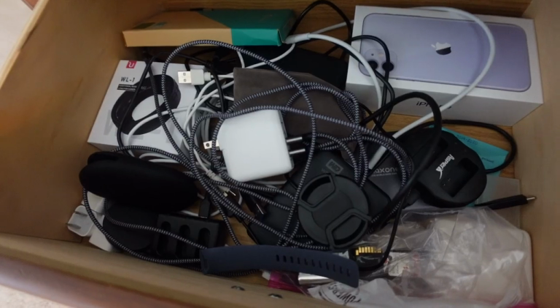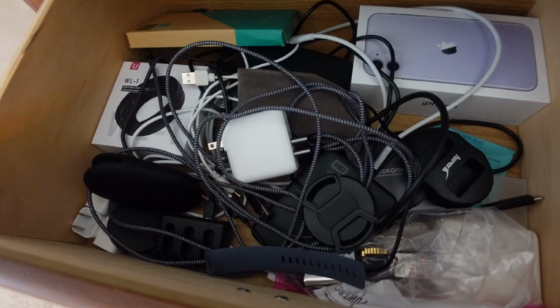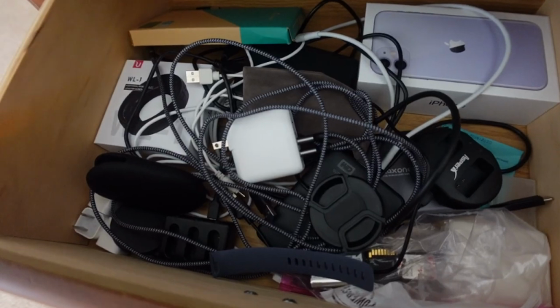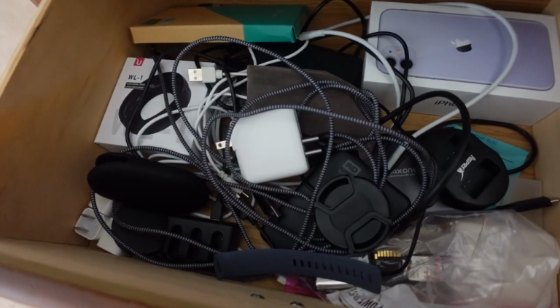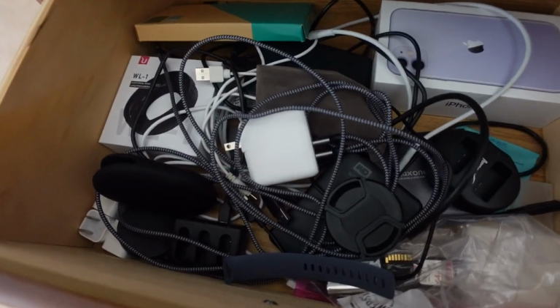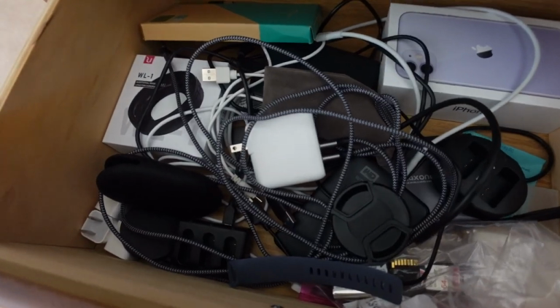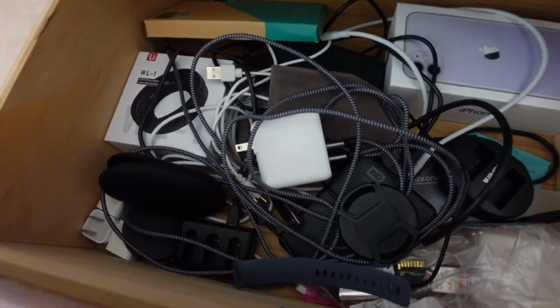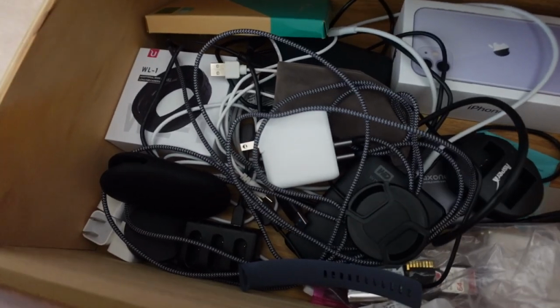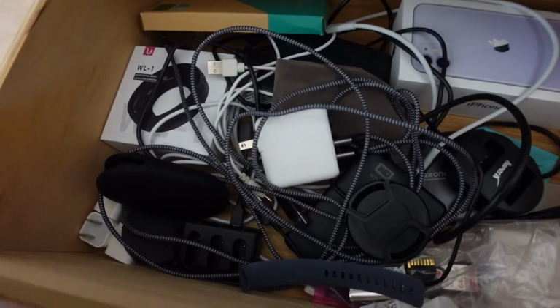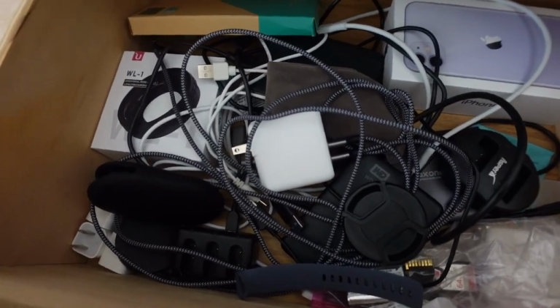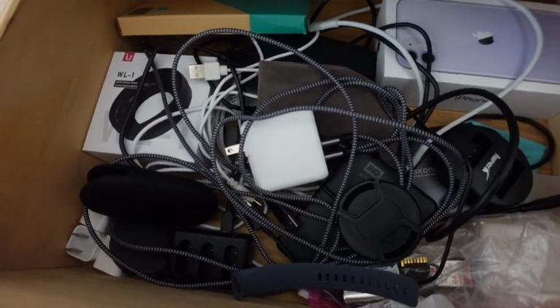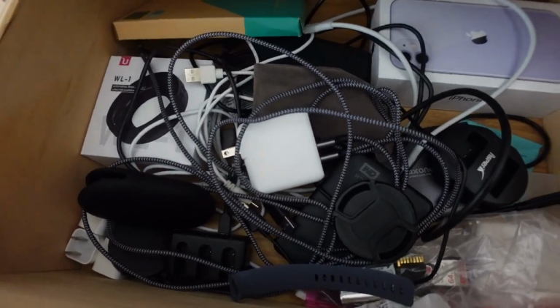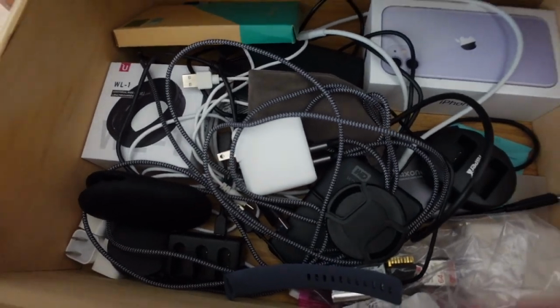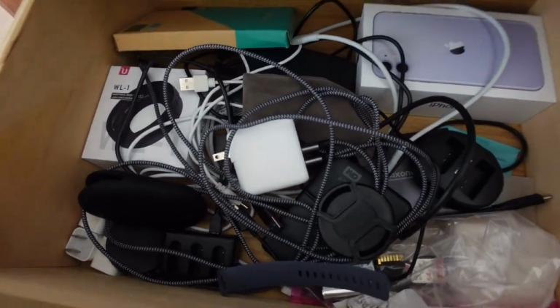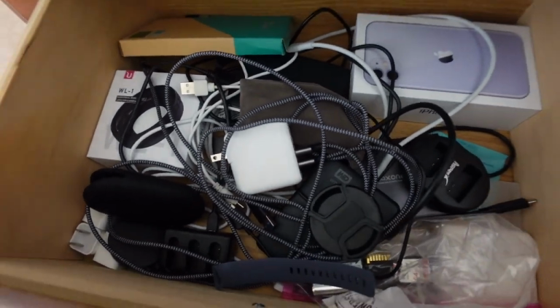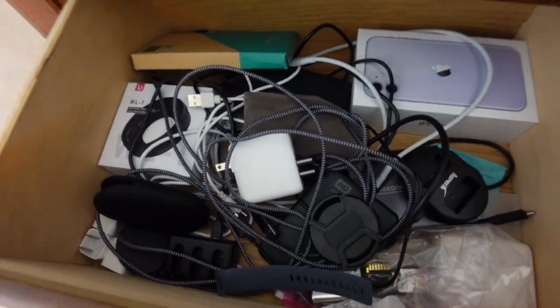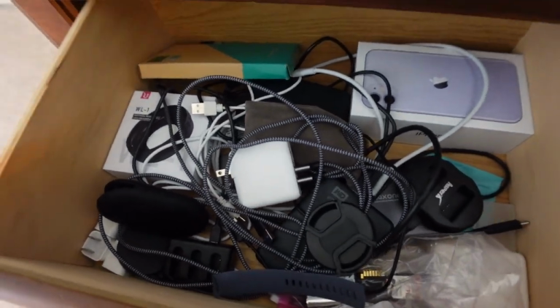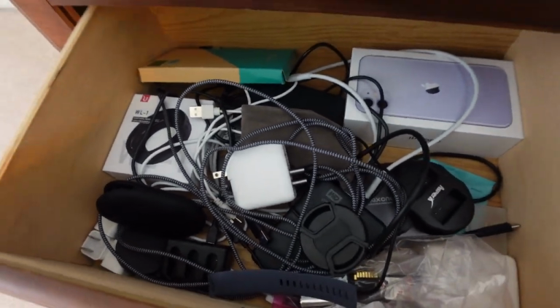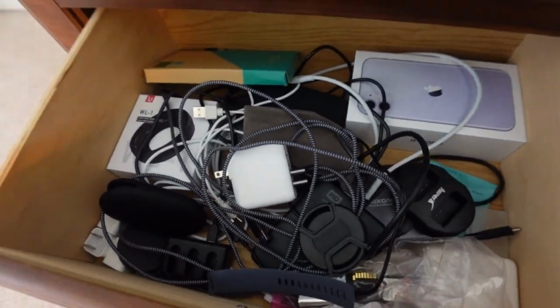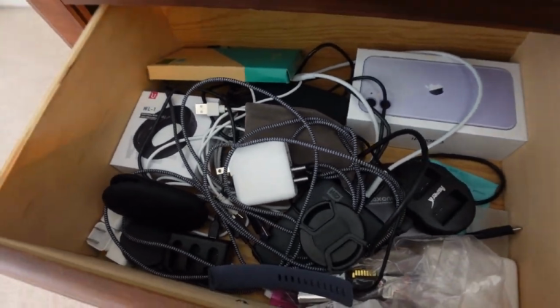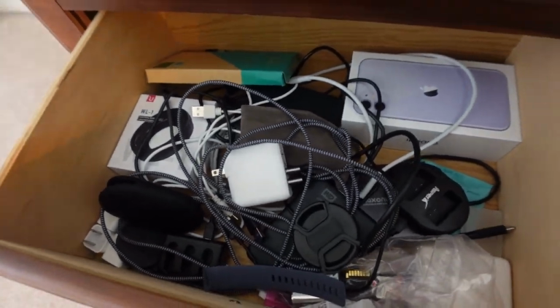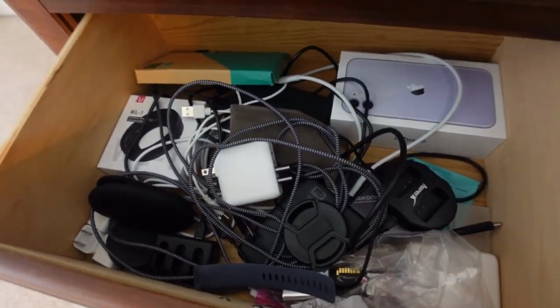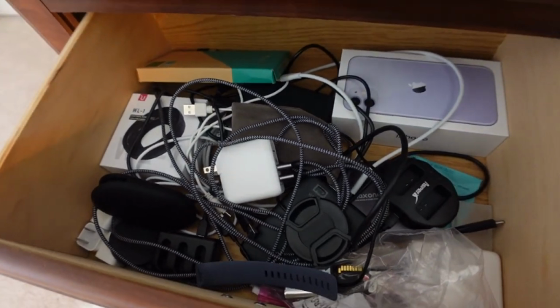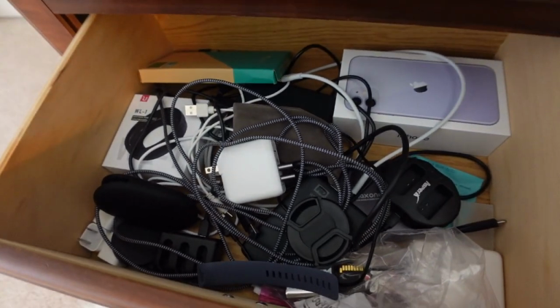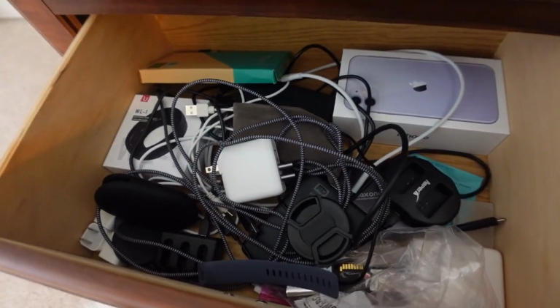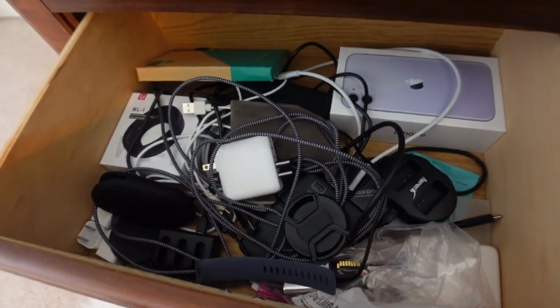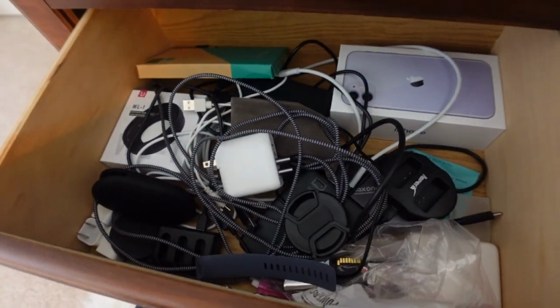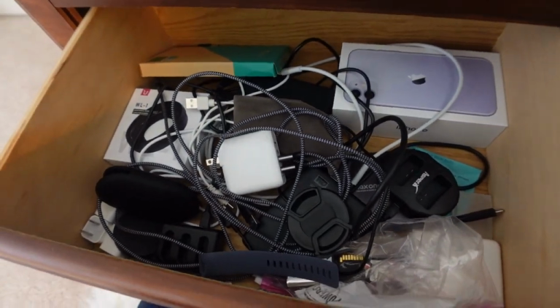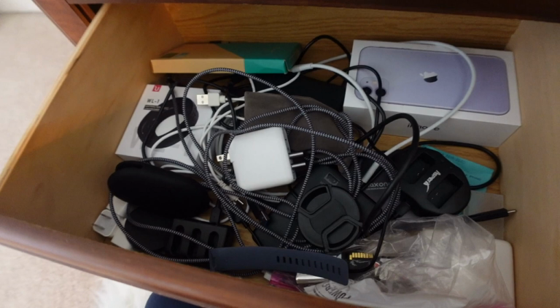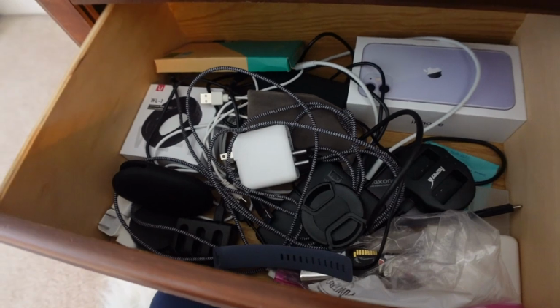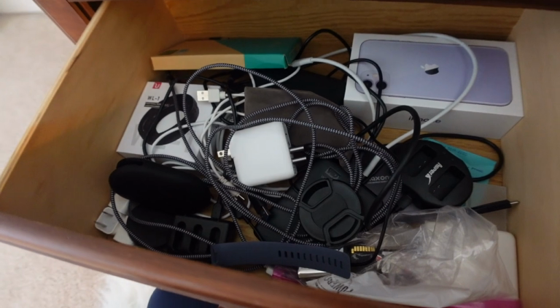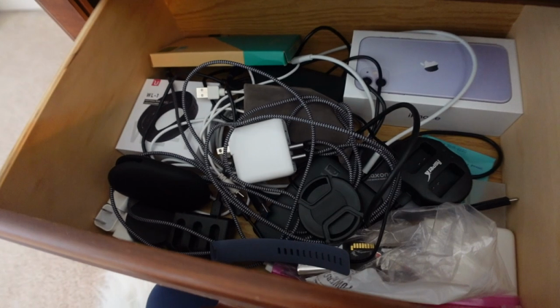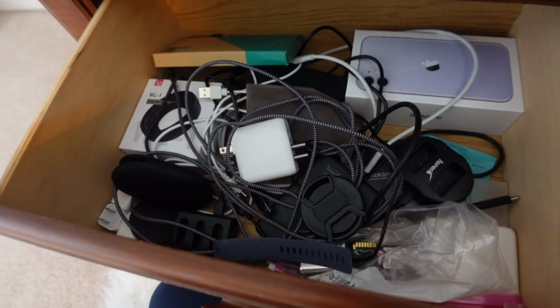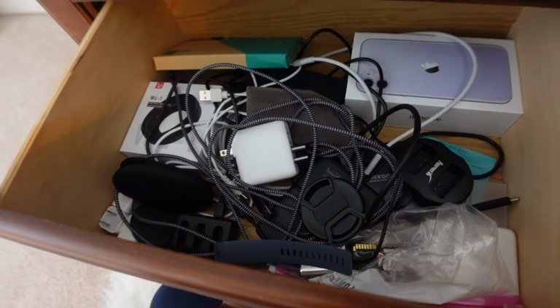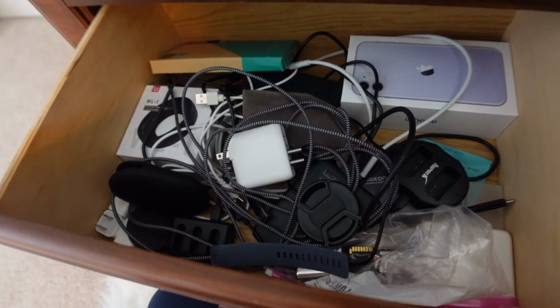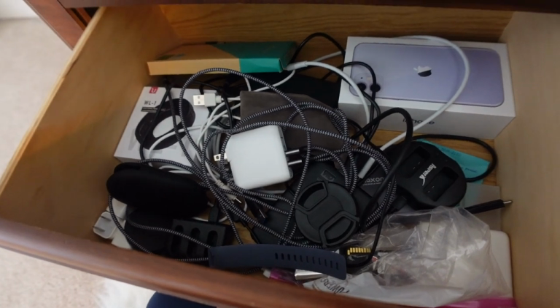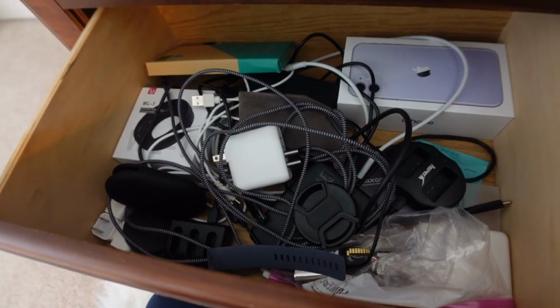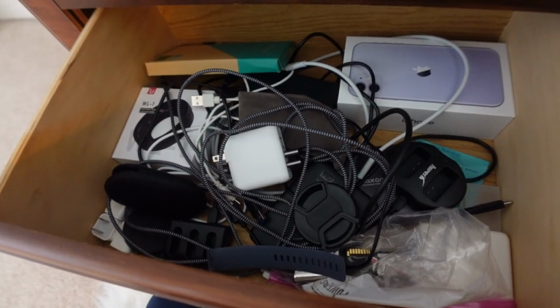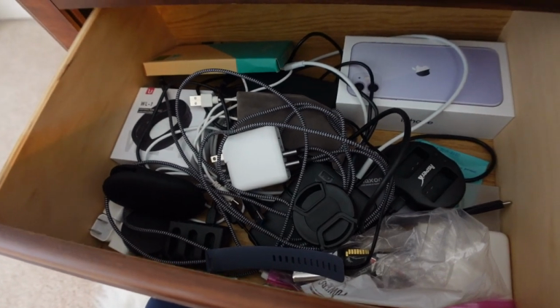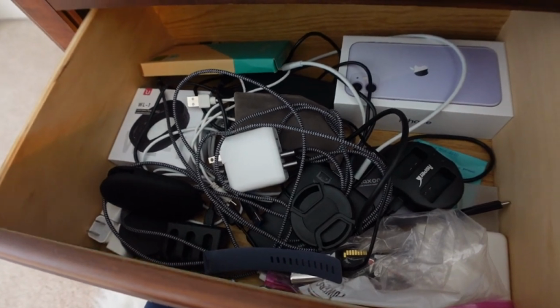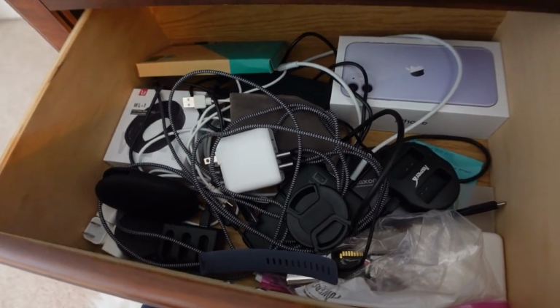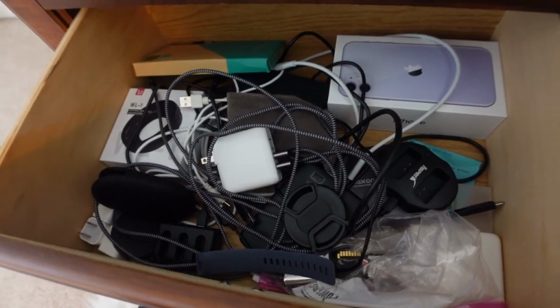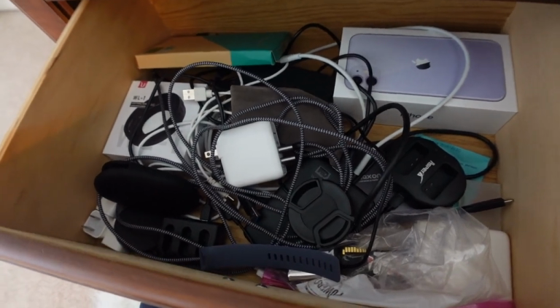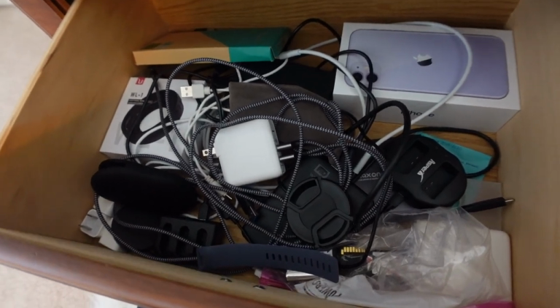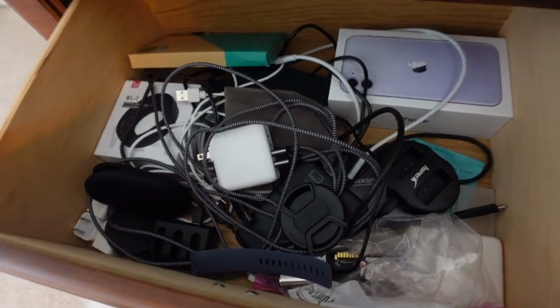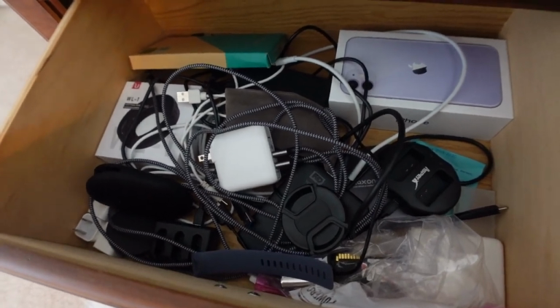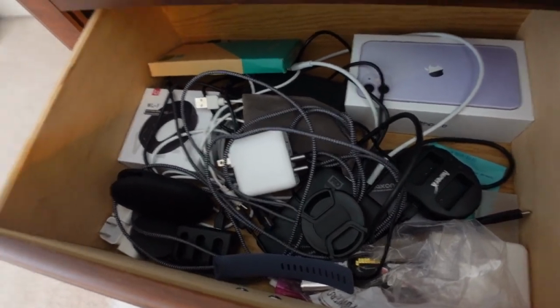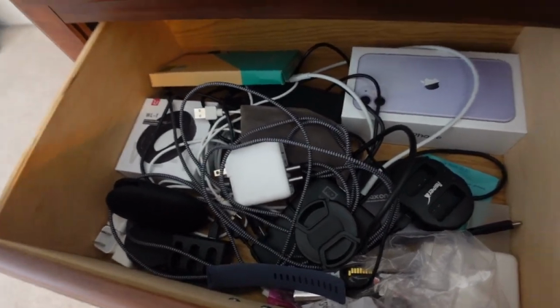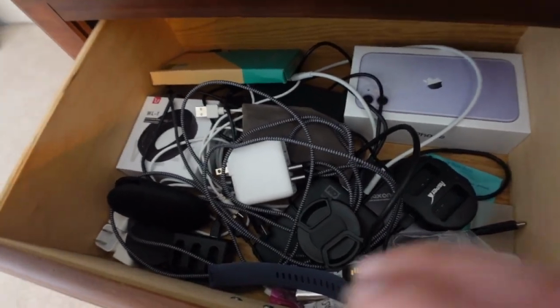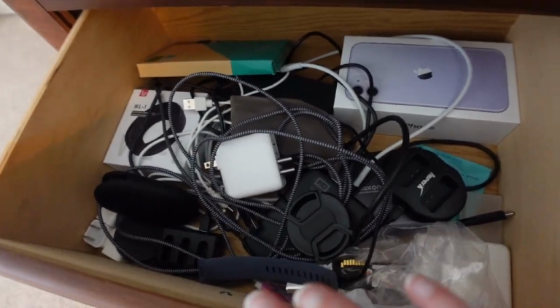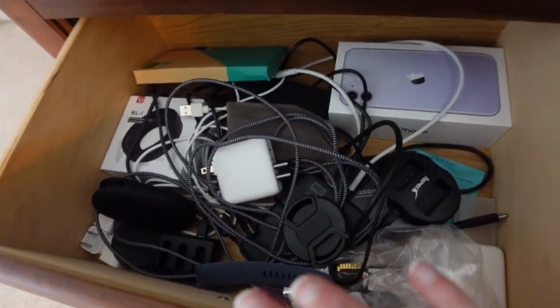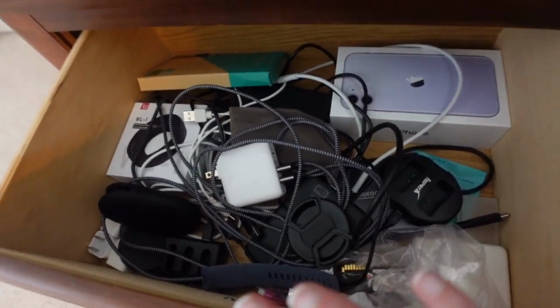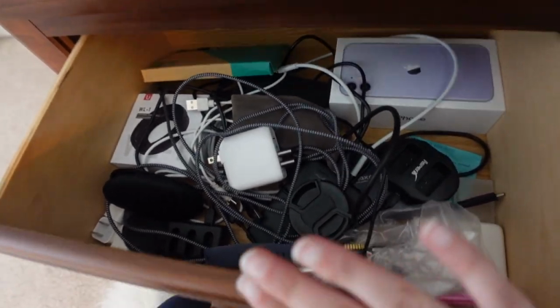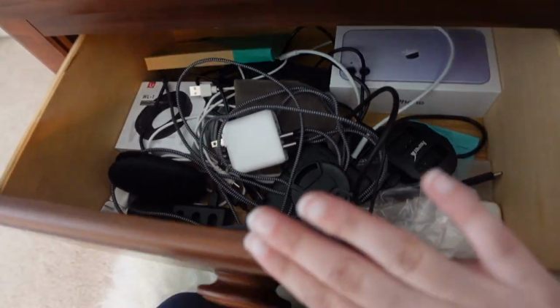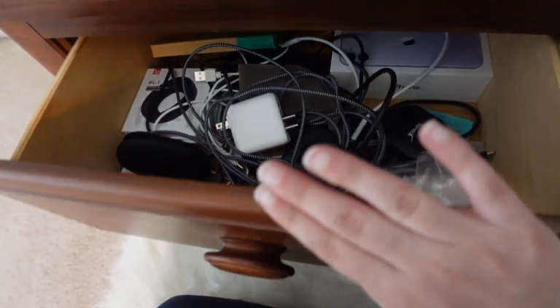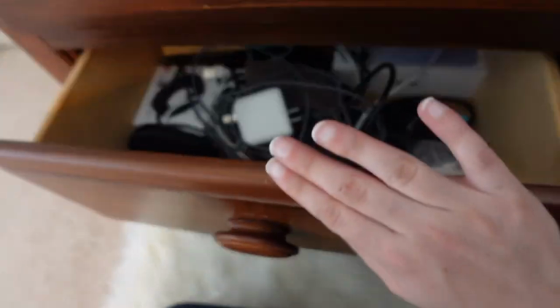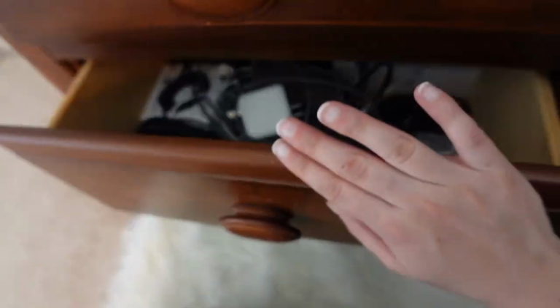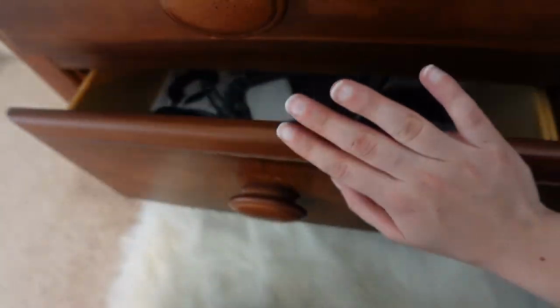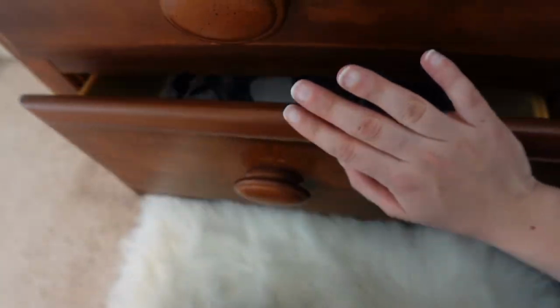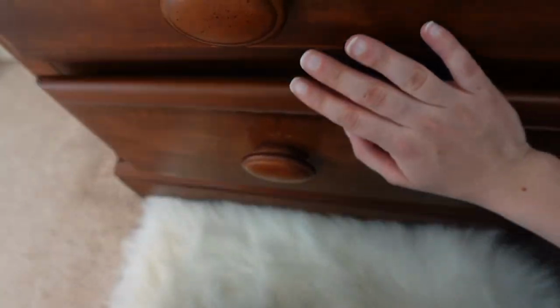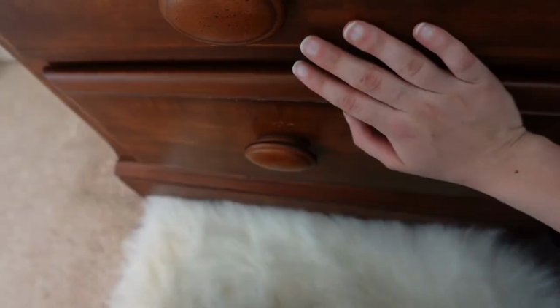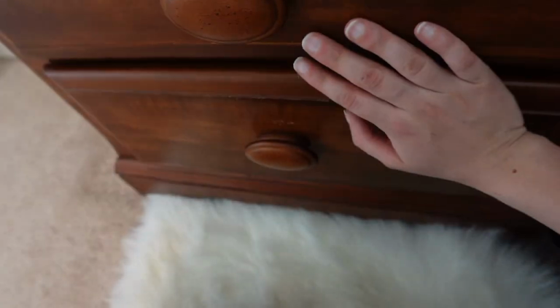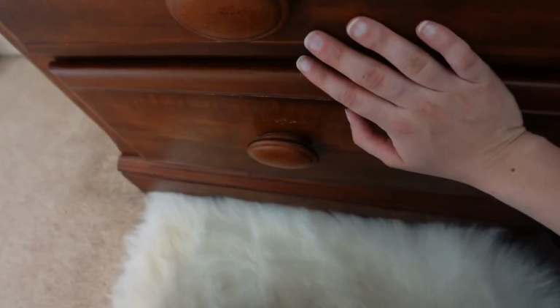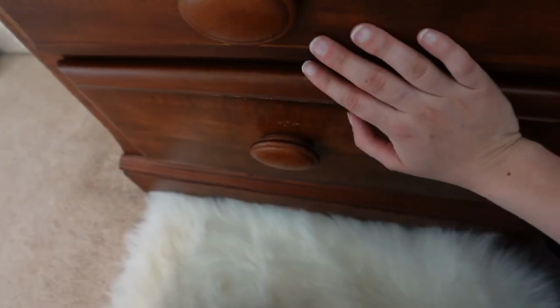I think this drawer is fairly organized — it's just a bunch of wires and you can't really organize wires, so we're just going to close that up.